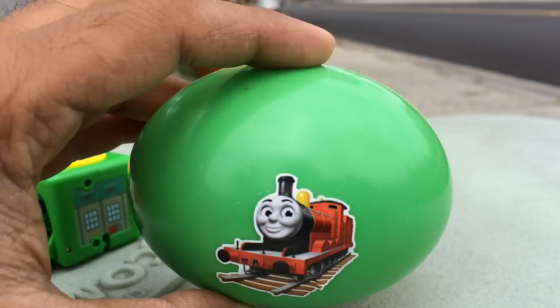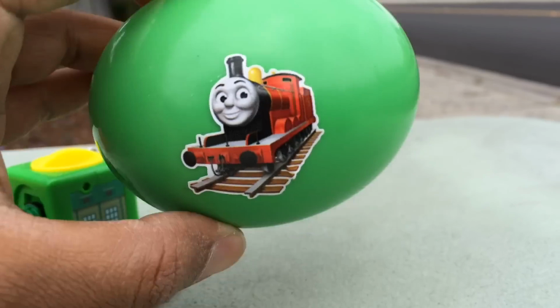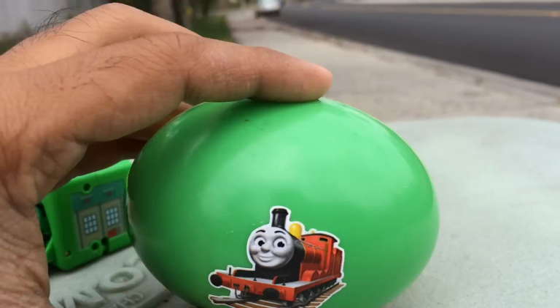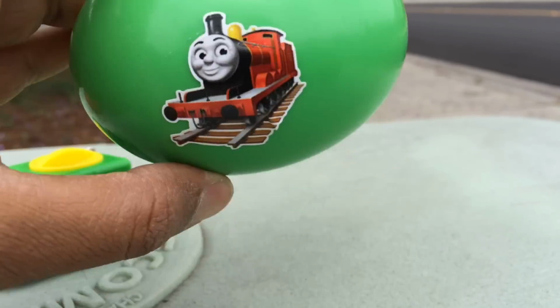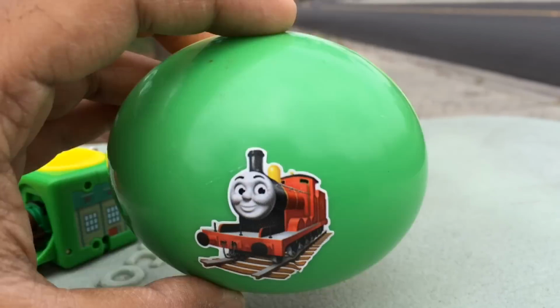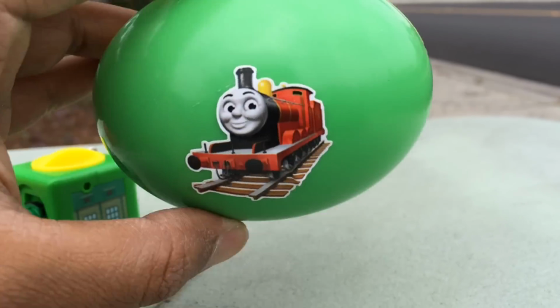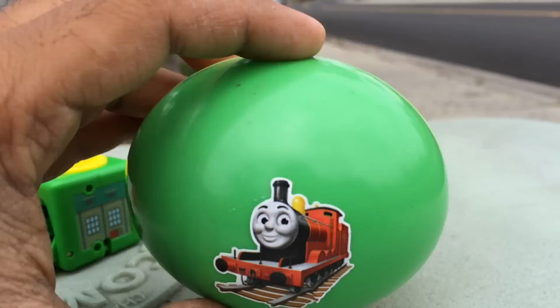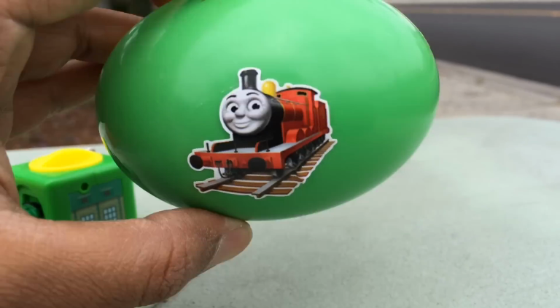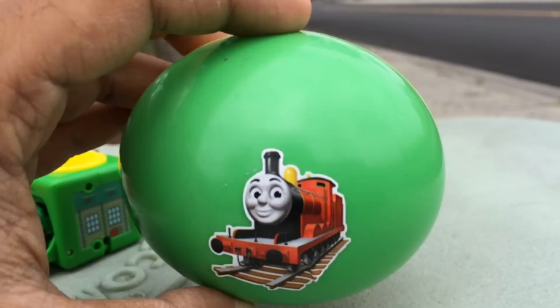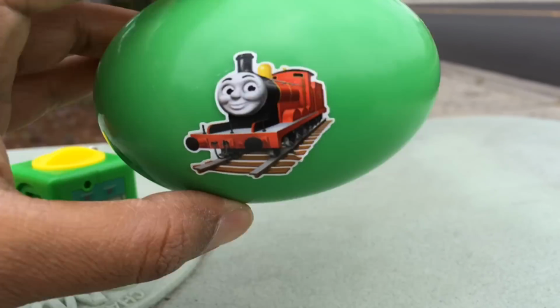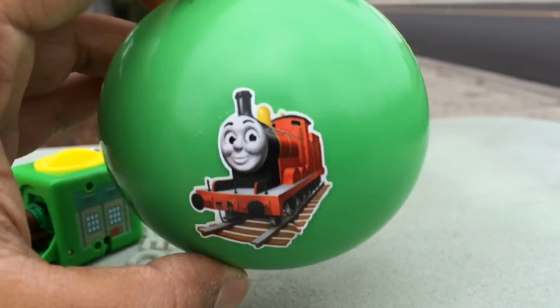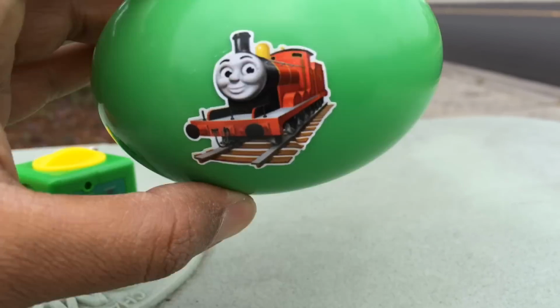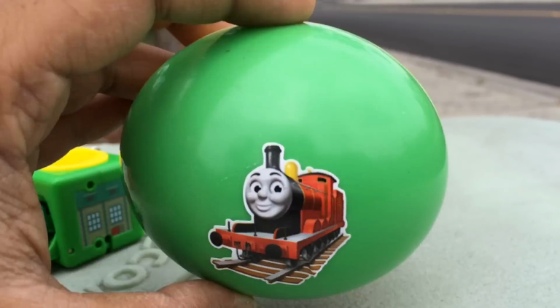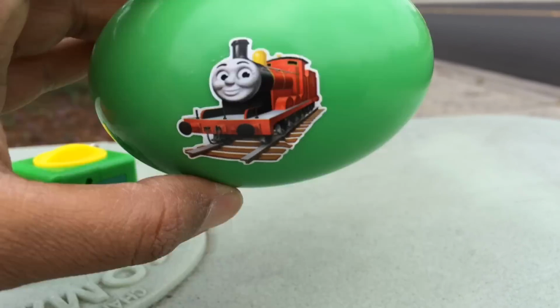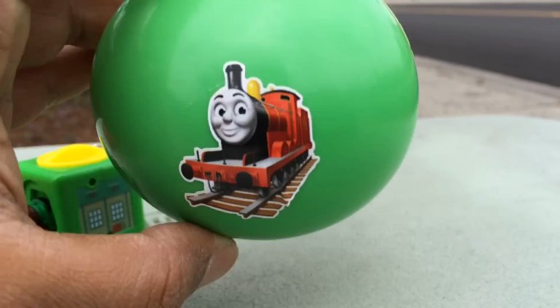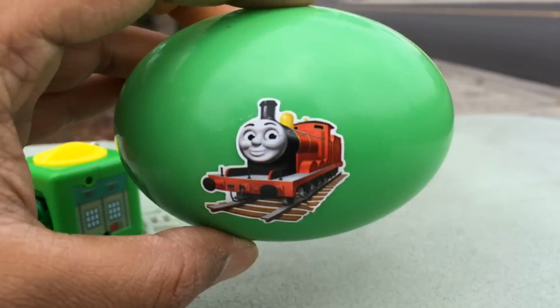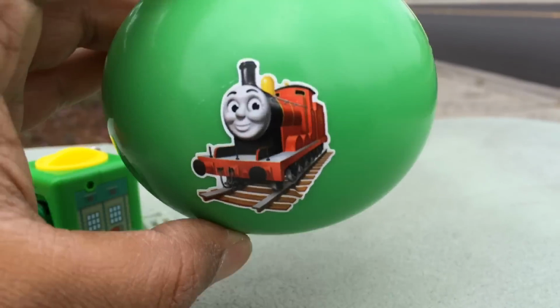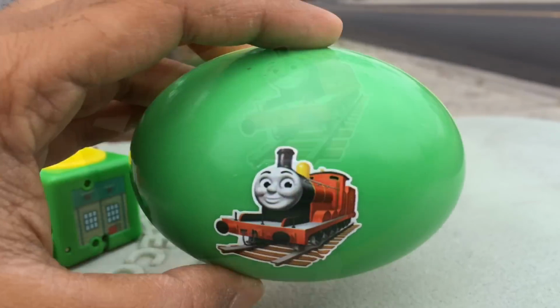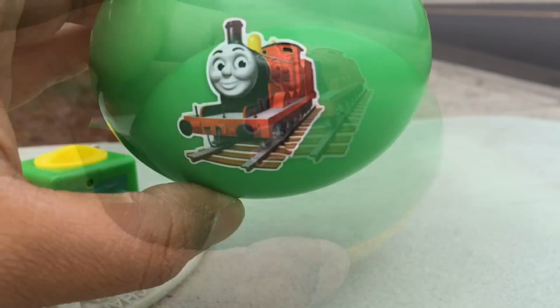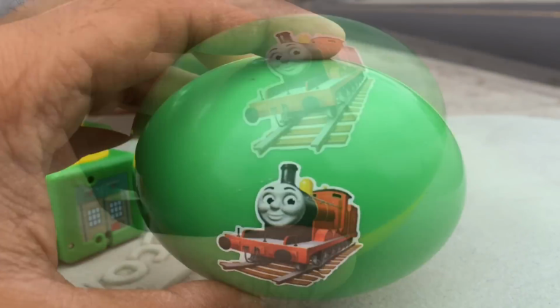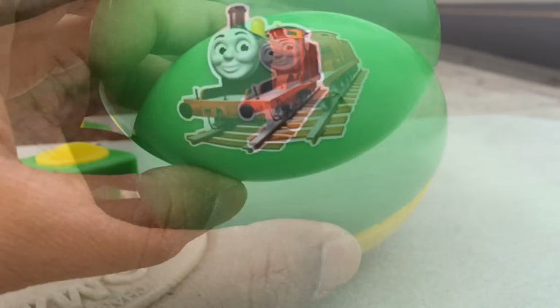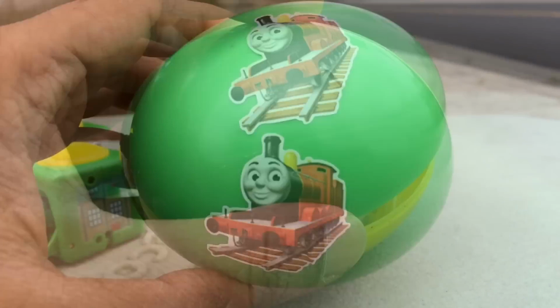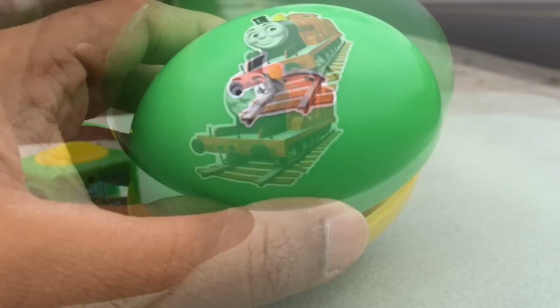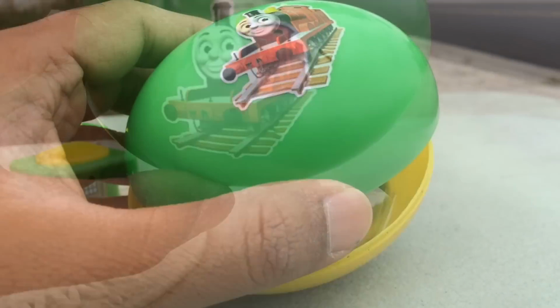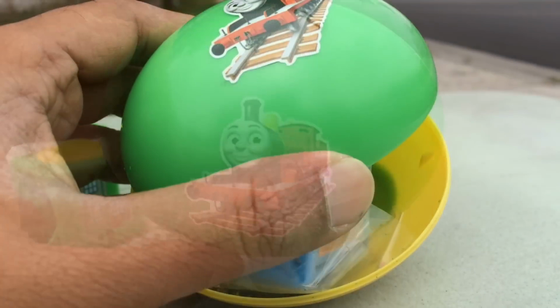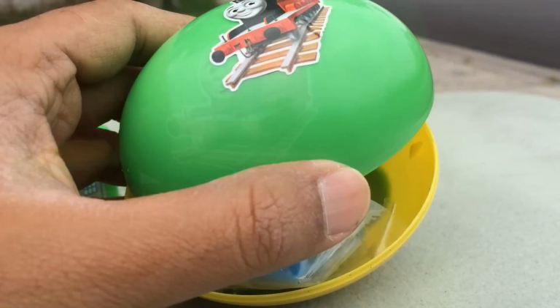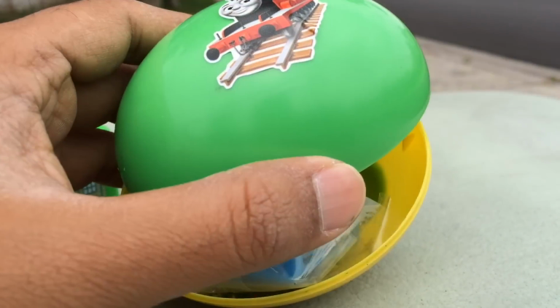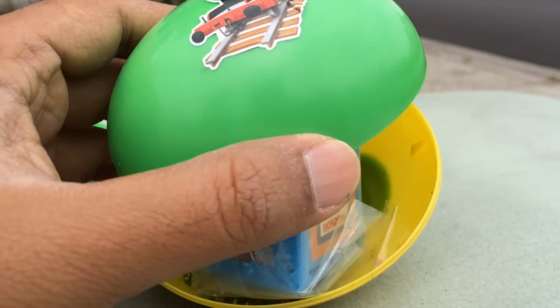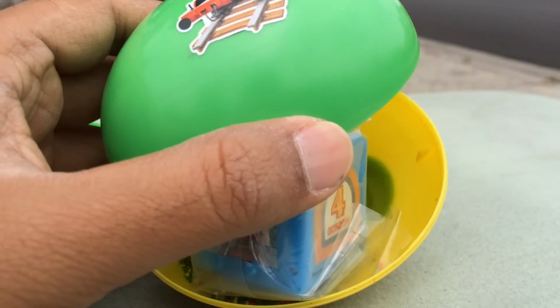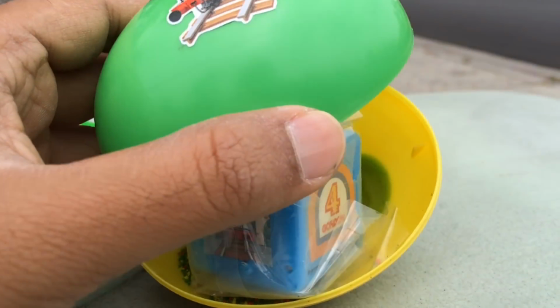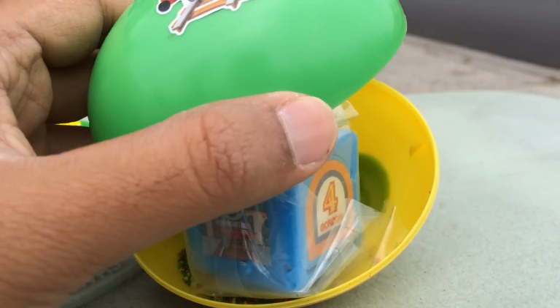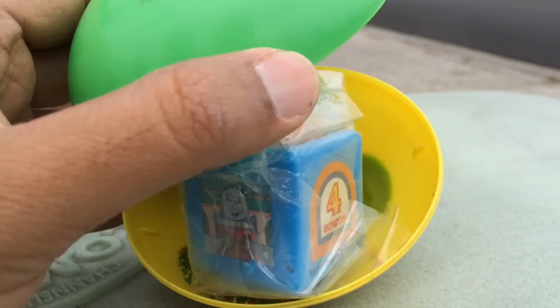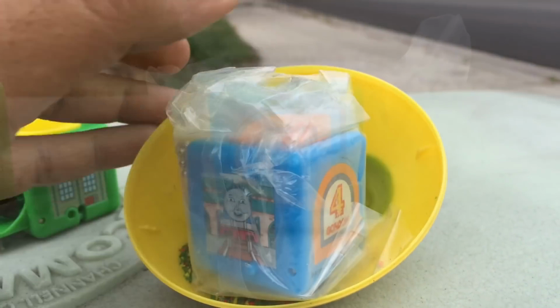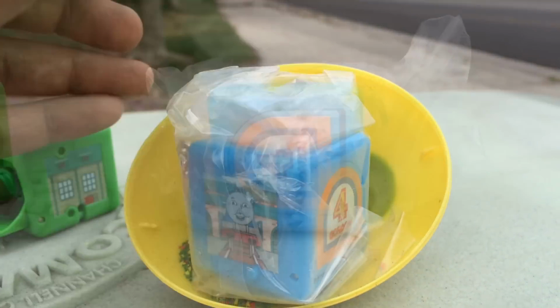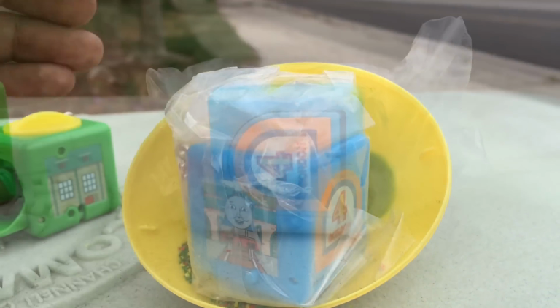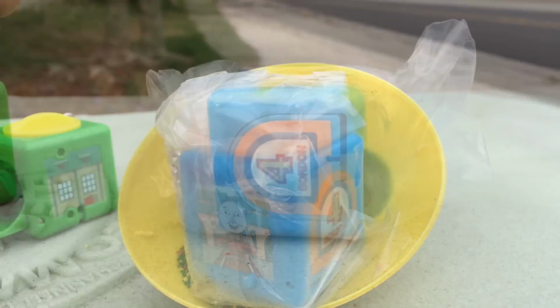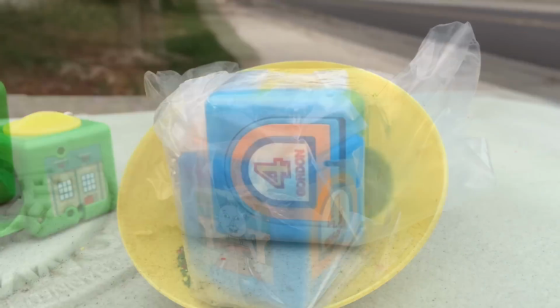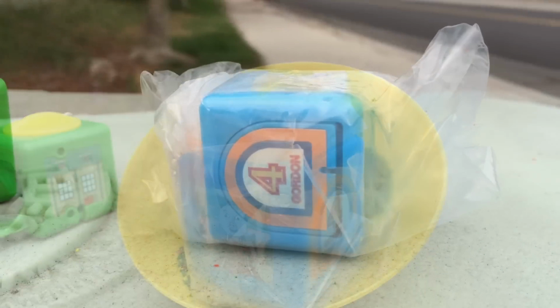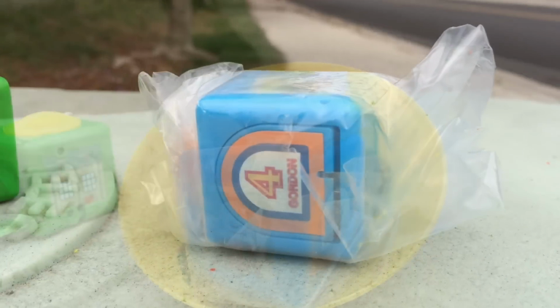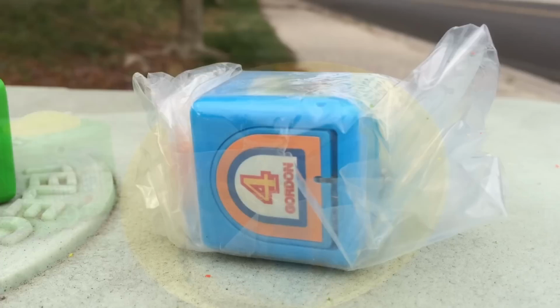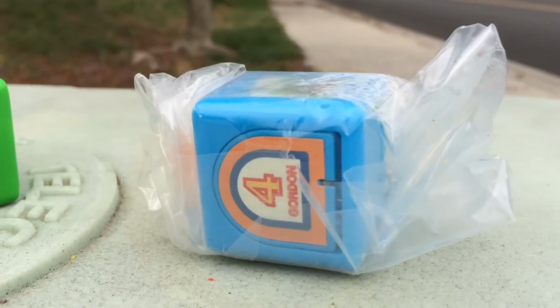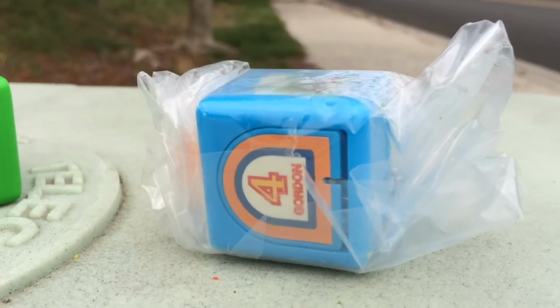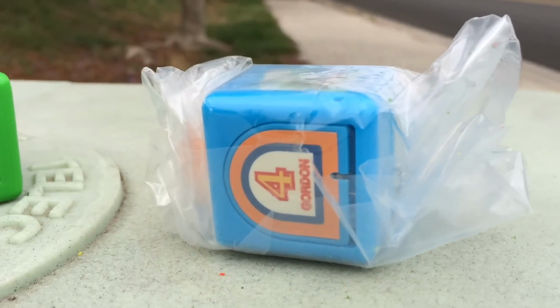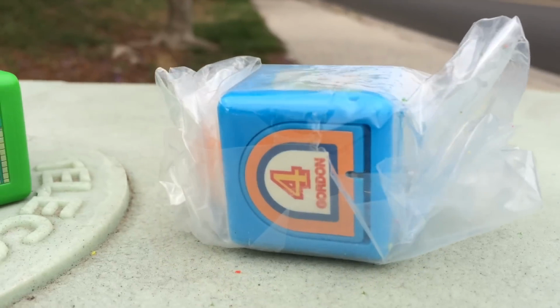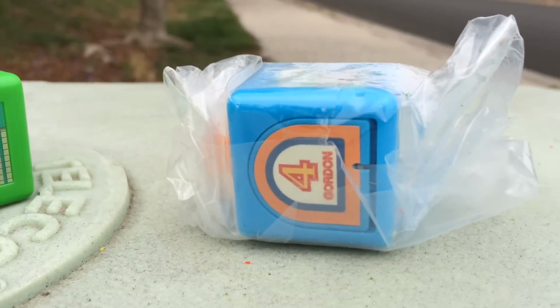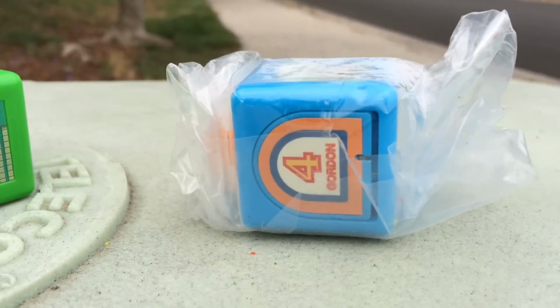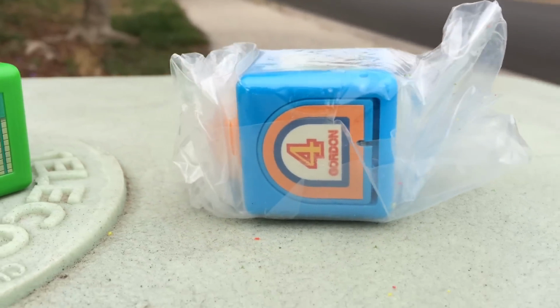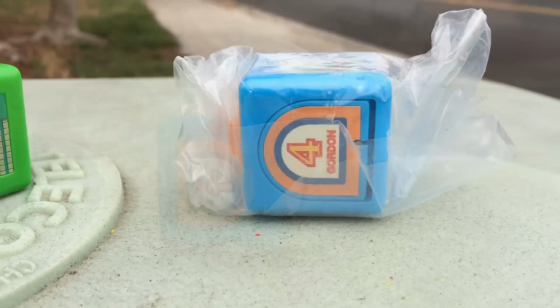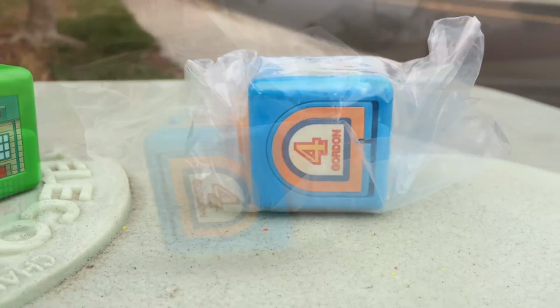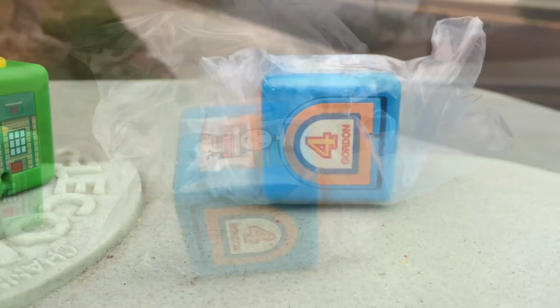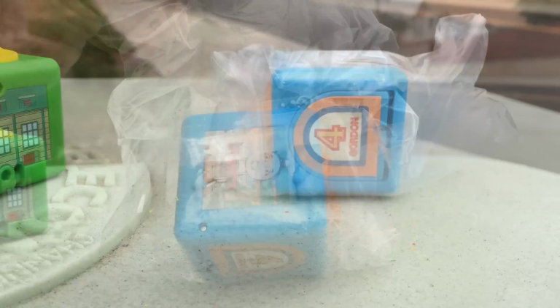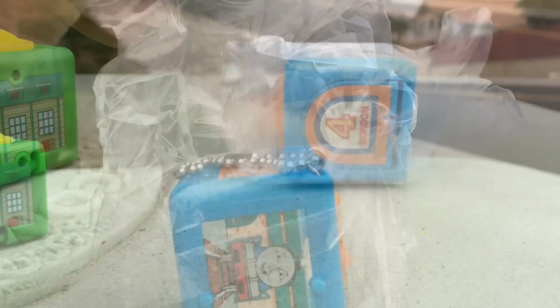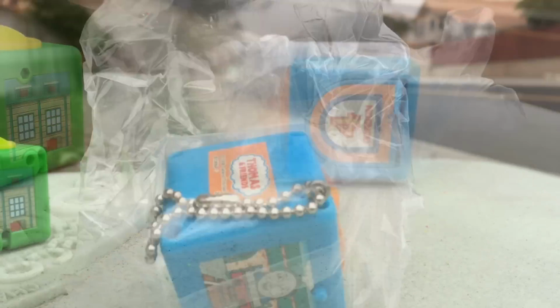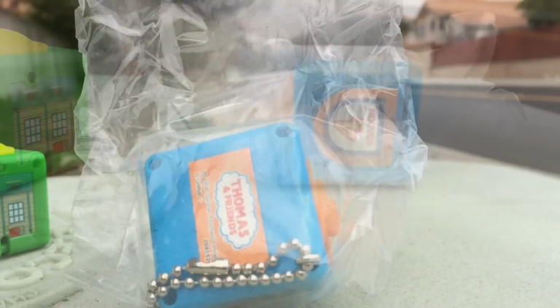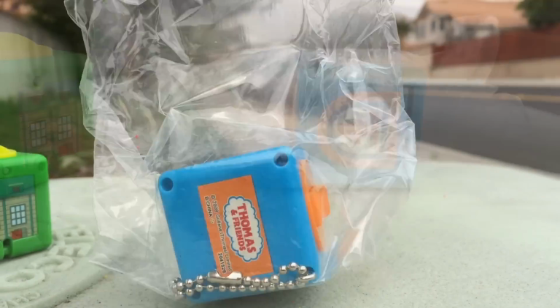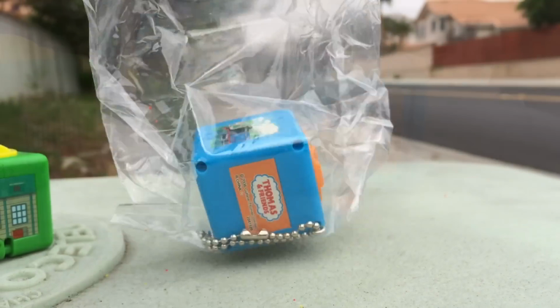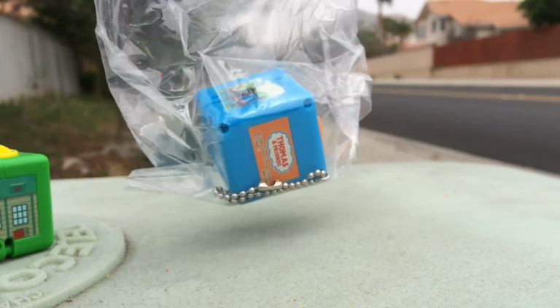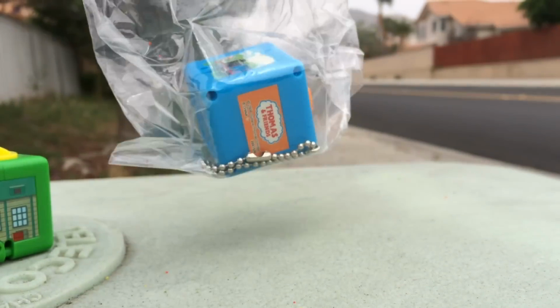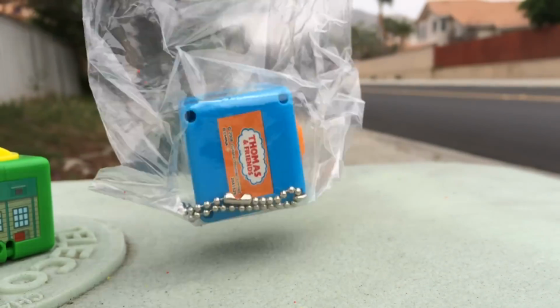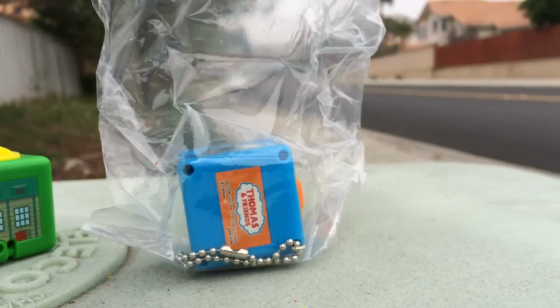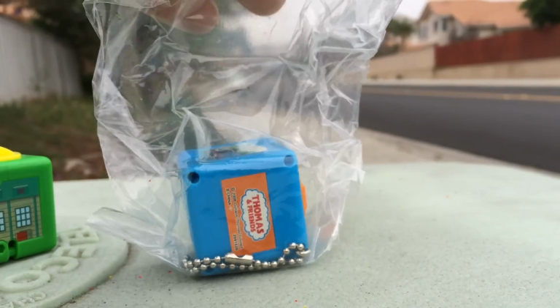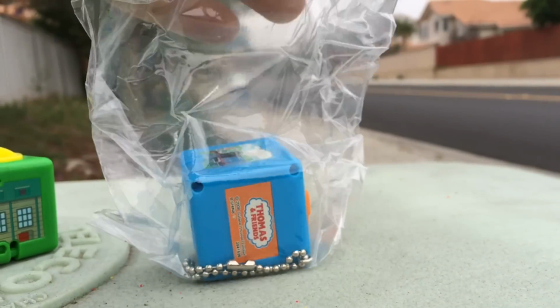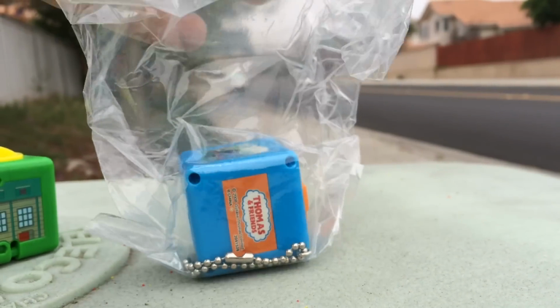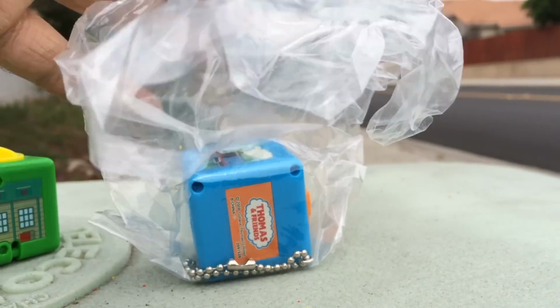Let me go ahead and open this - another really cool surprise! Let me go ahead and open it.